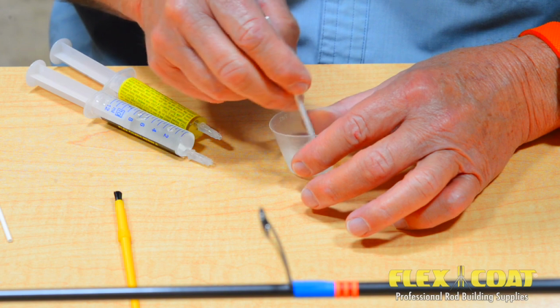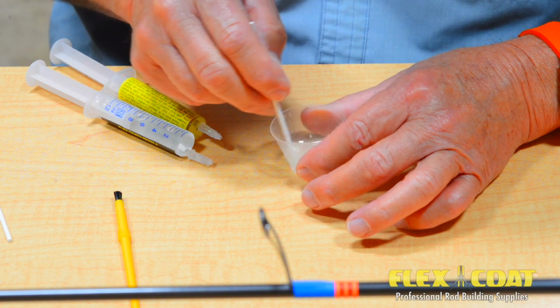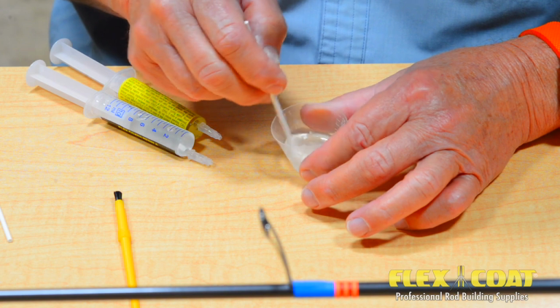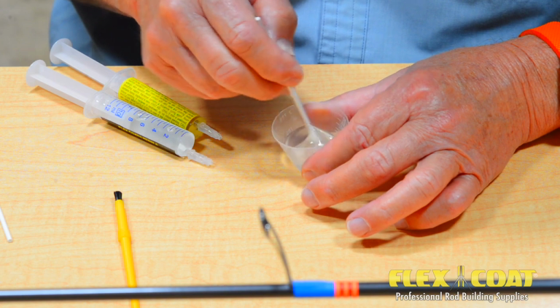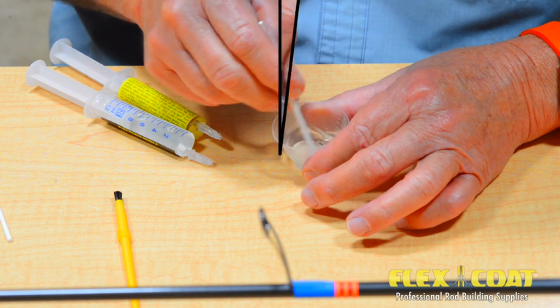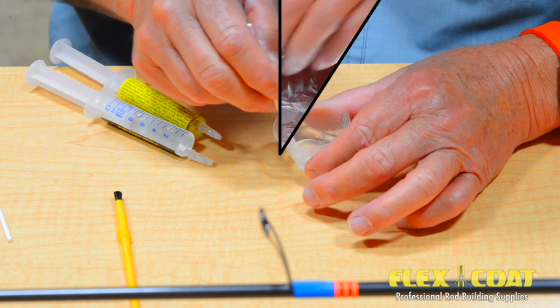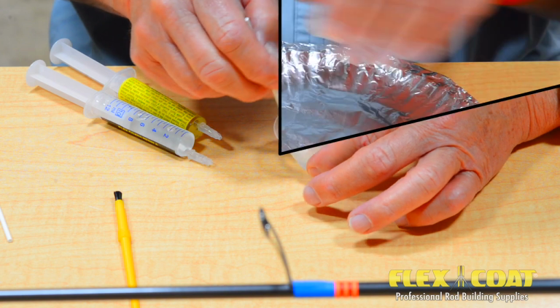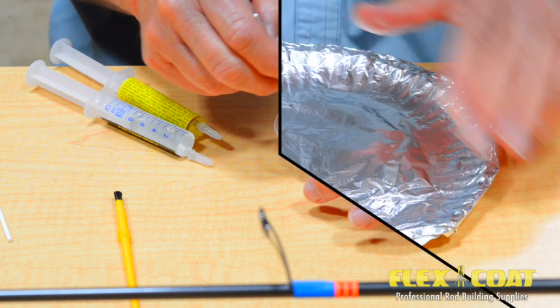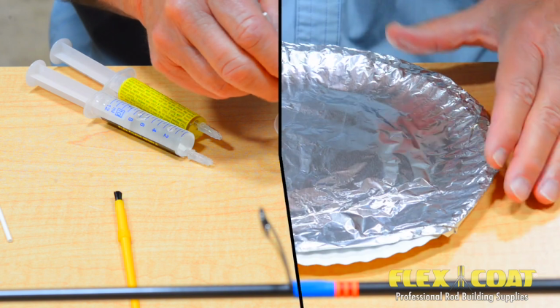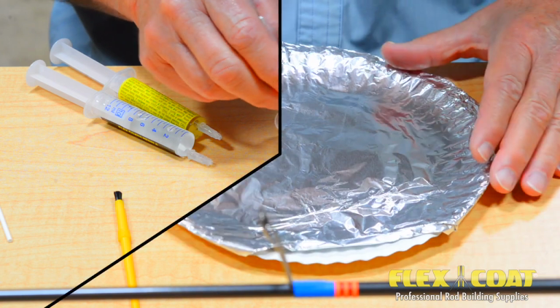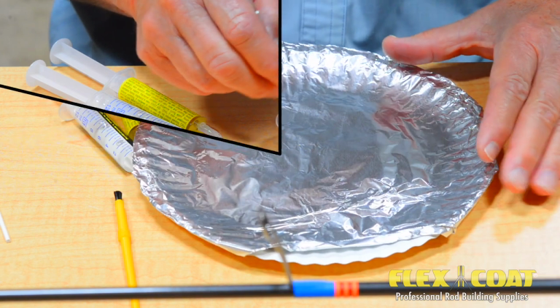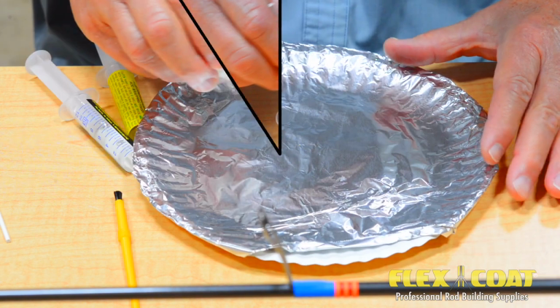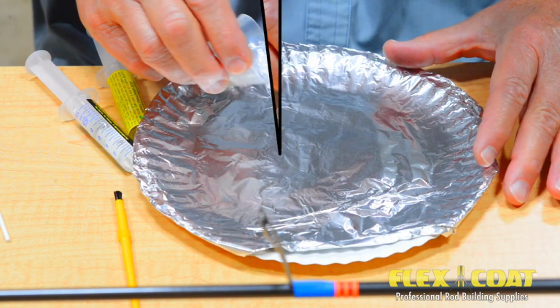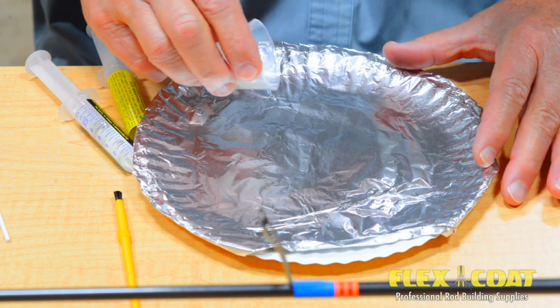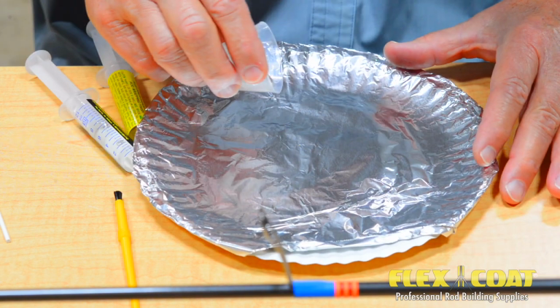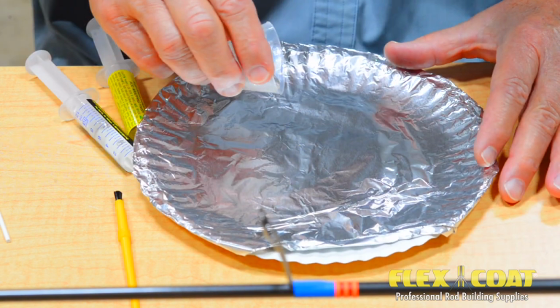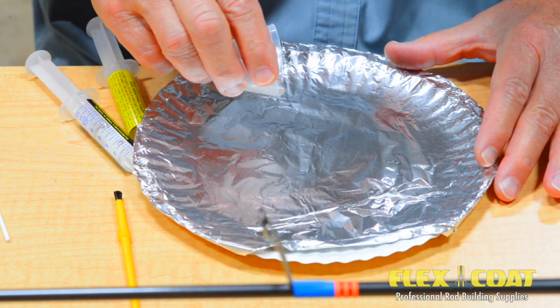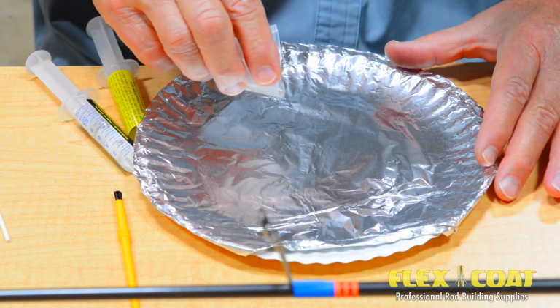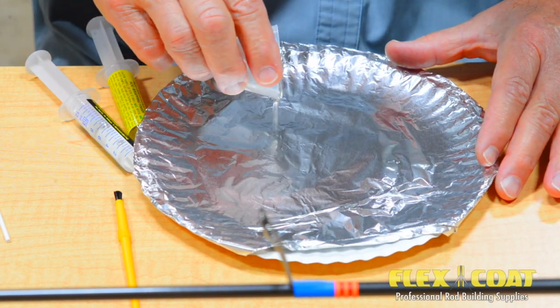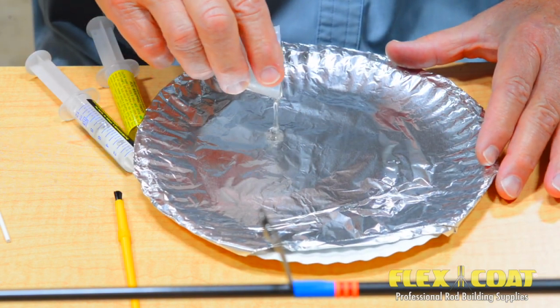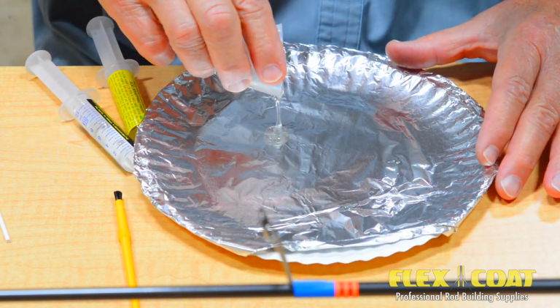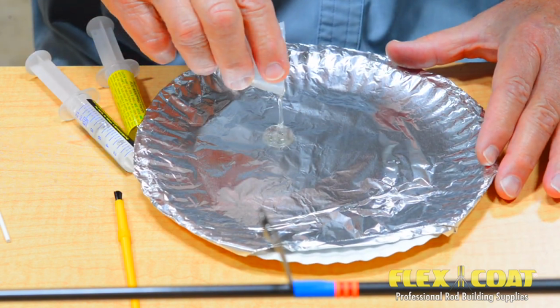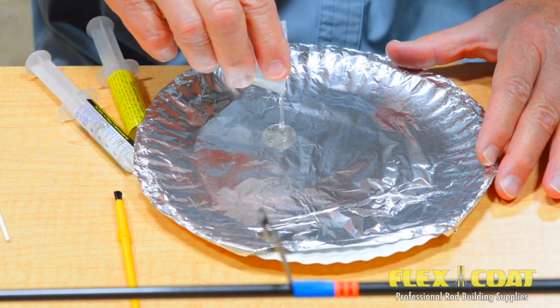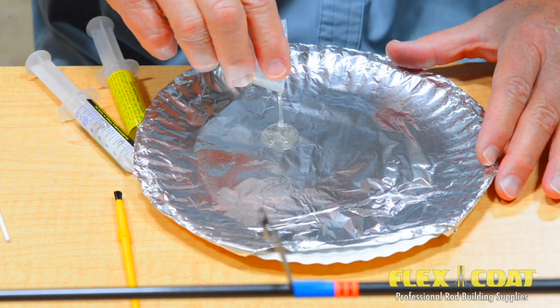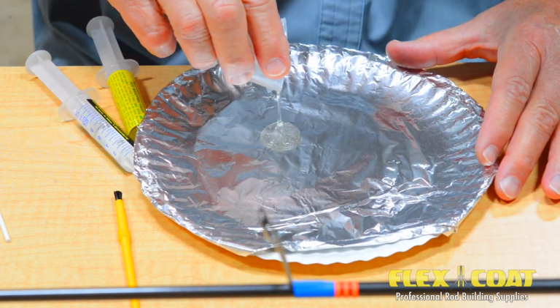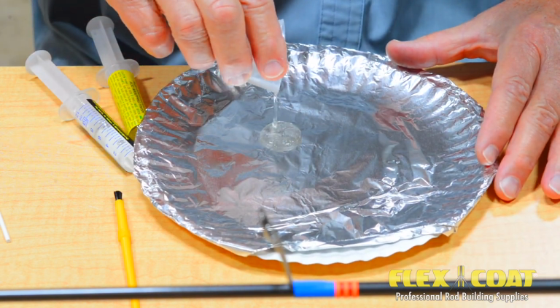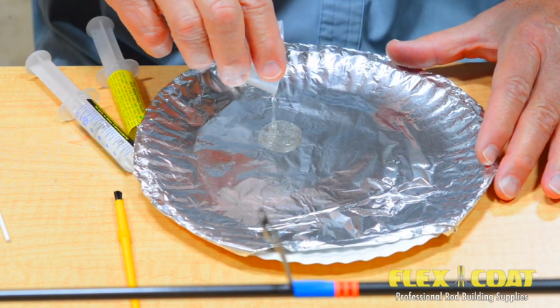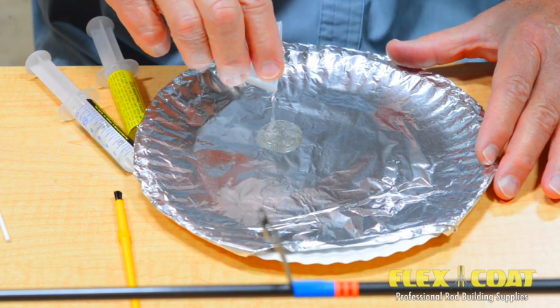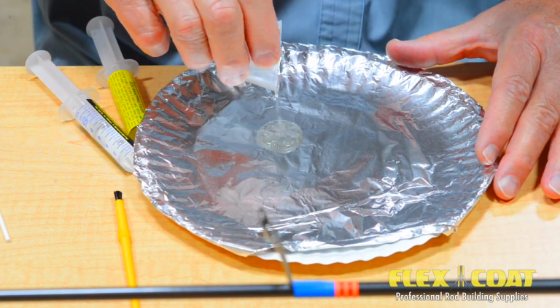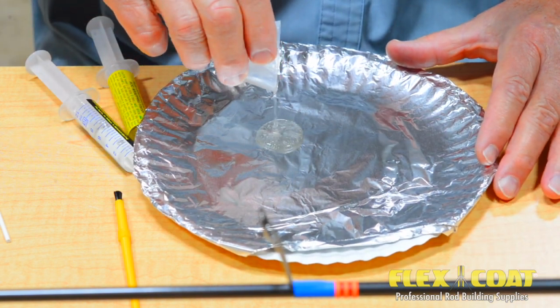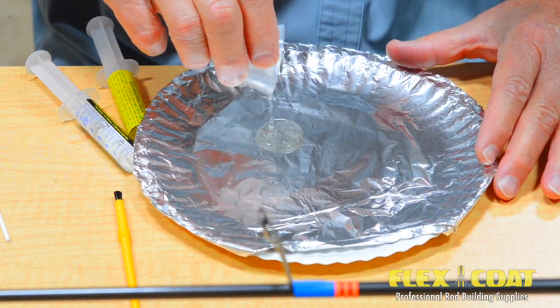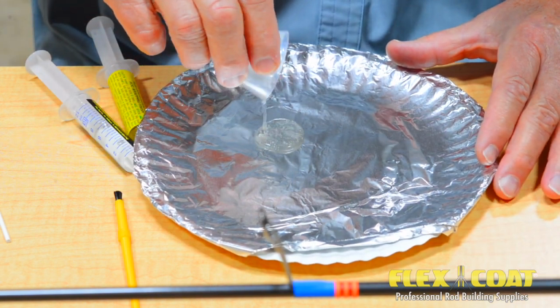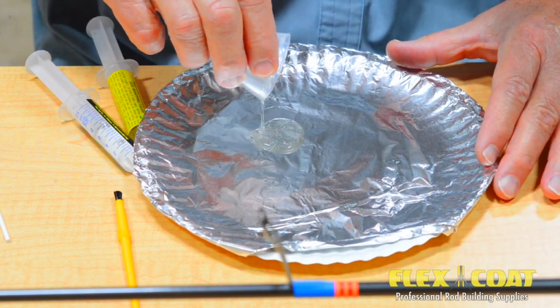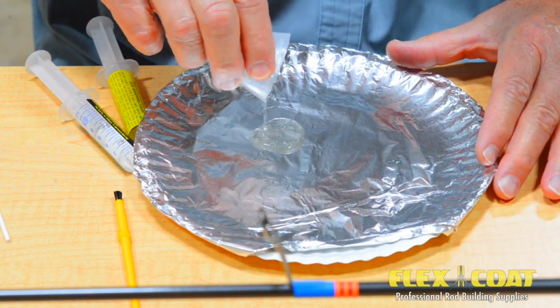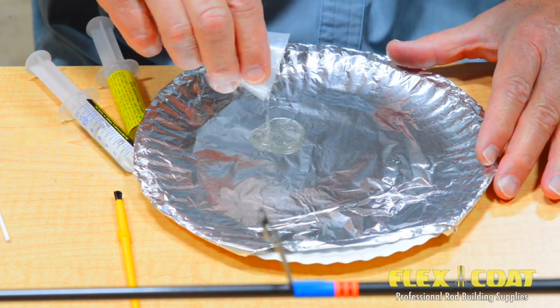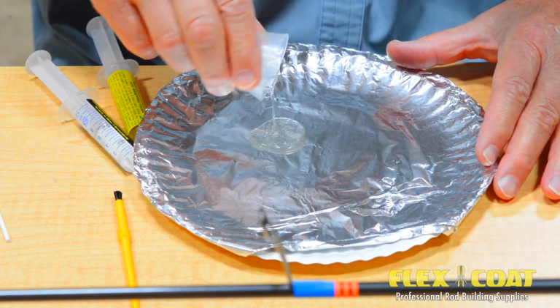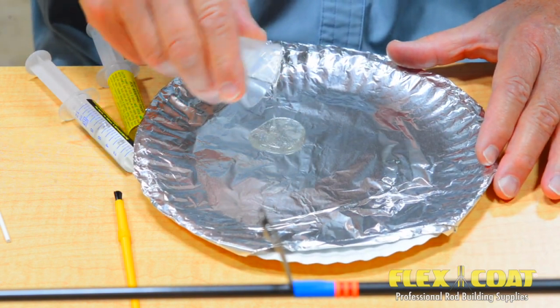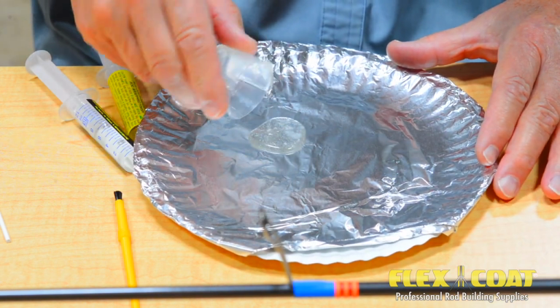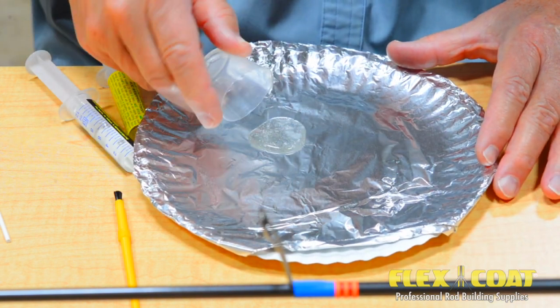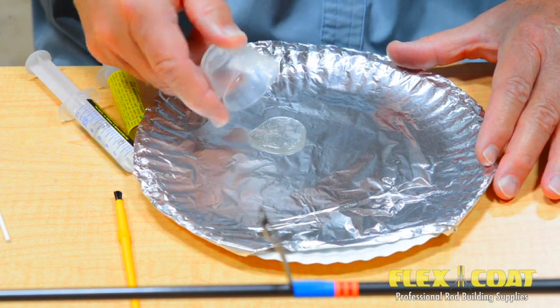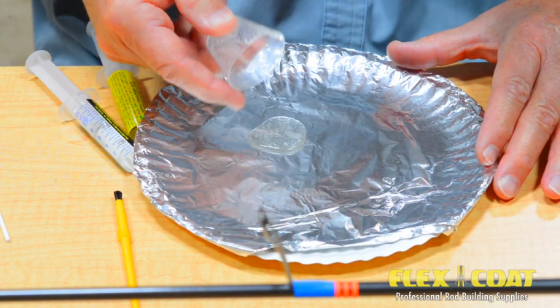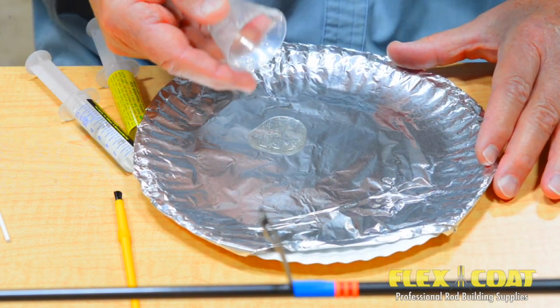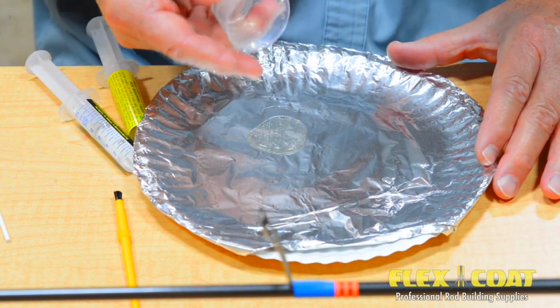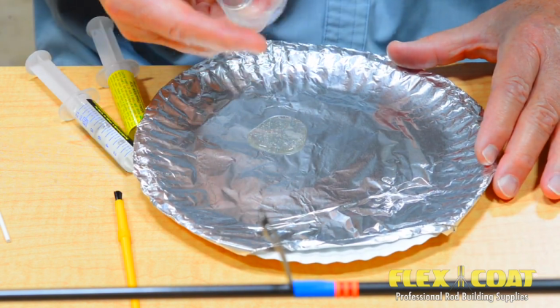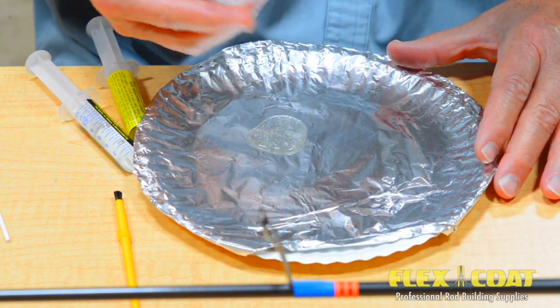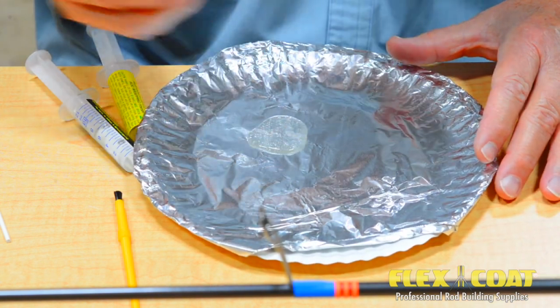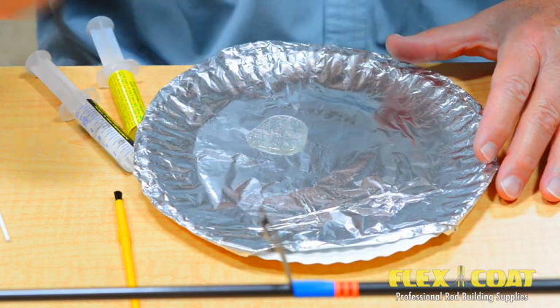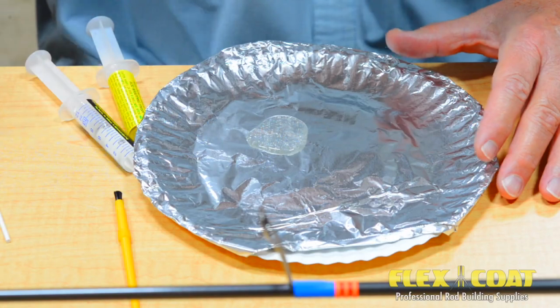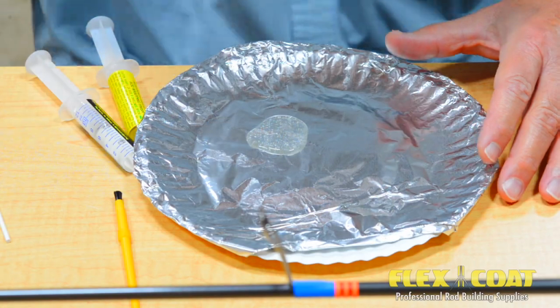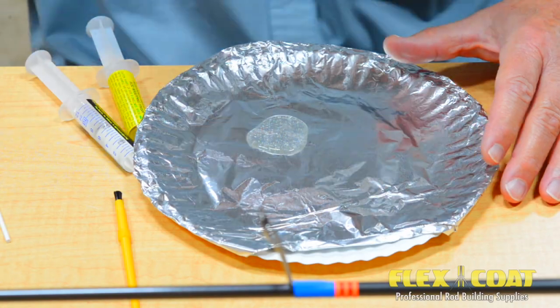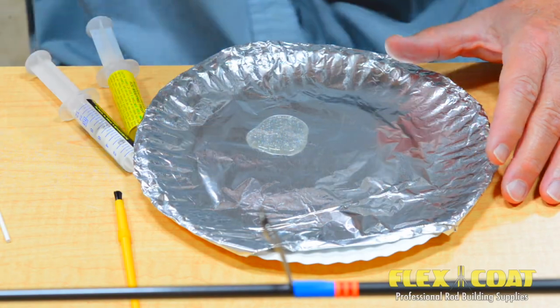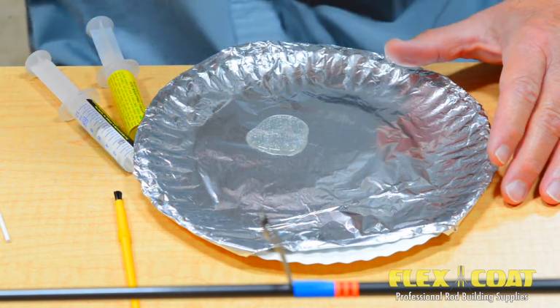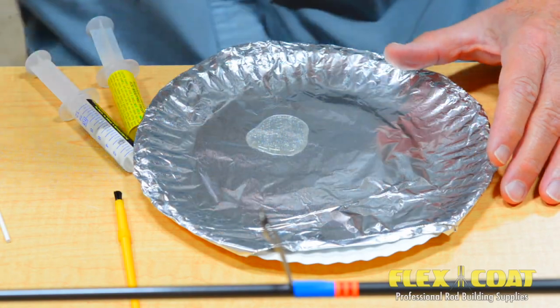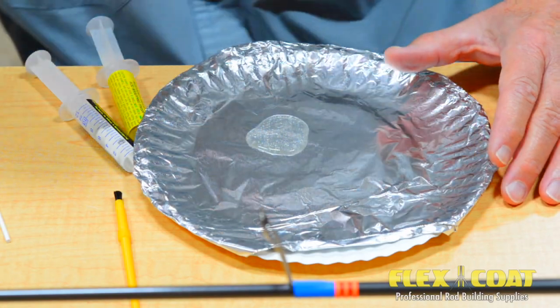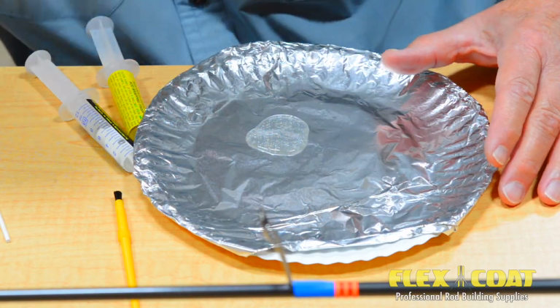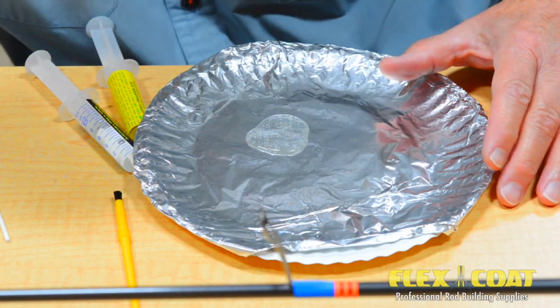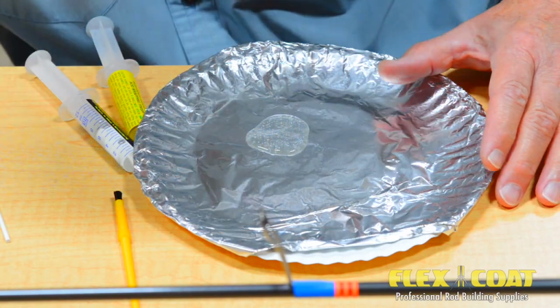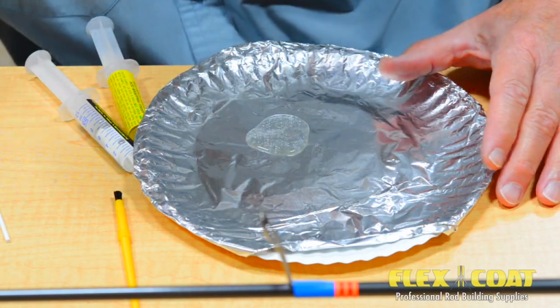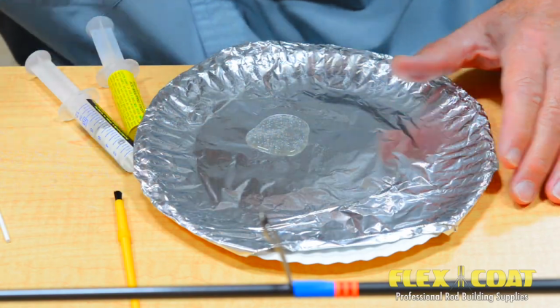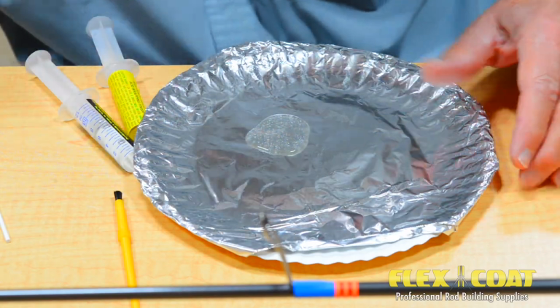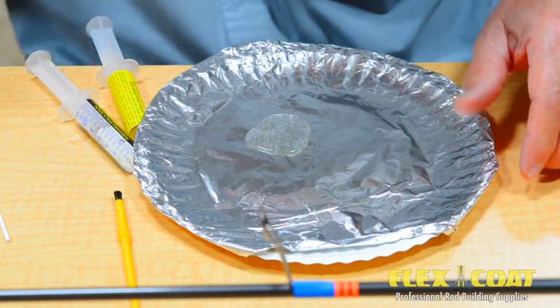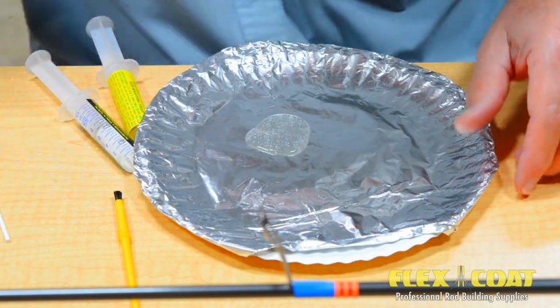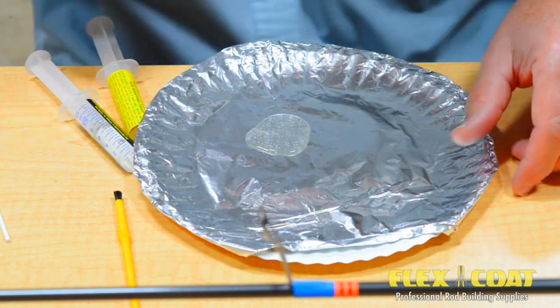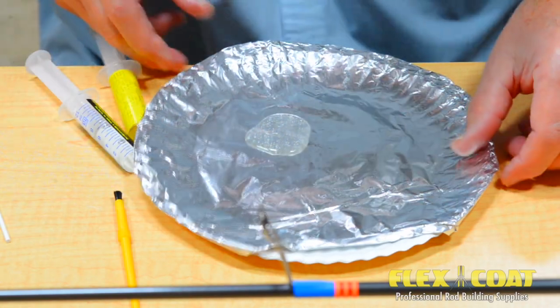Pour the finish out onto a paper plate covered with aluminum foil. This will extend pot life and pop bubbles.